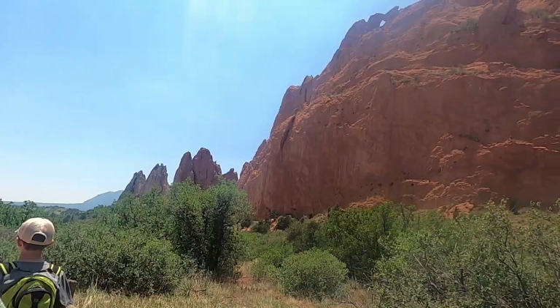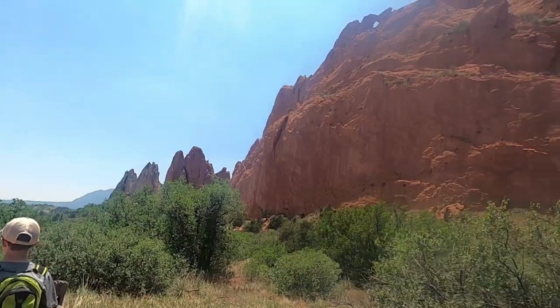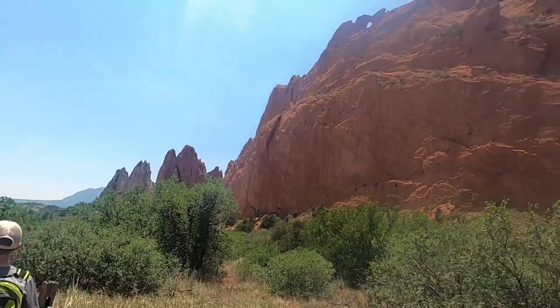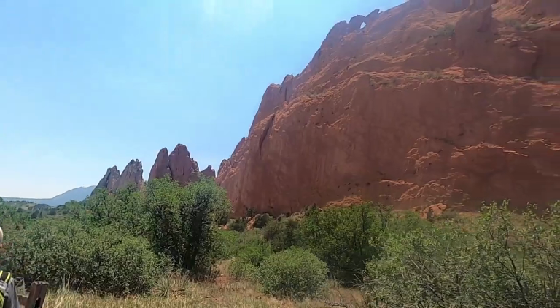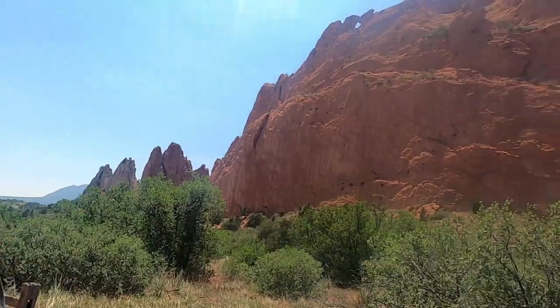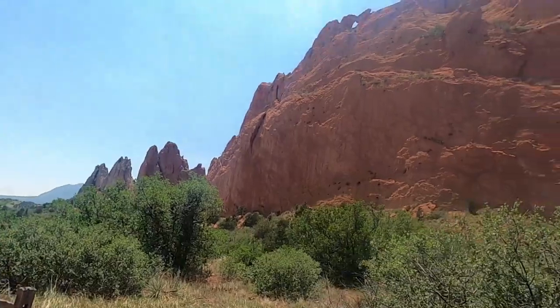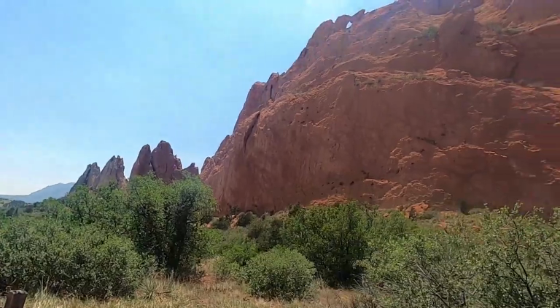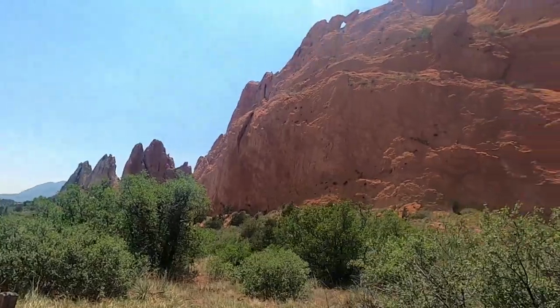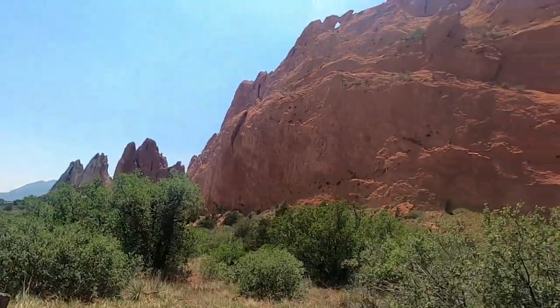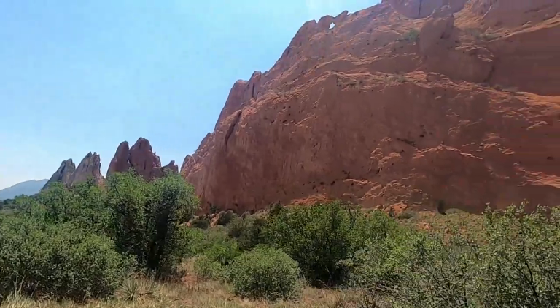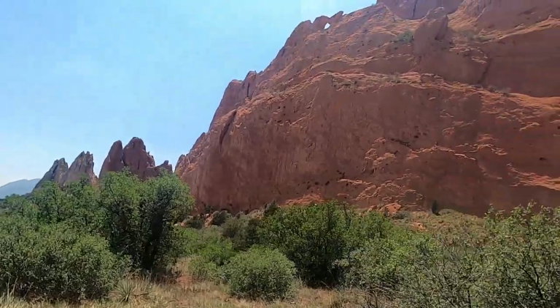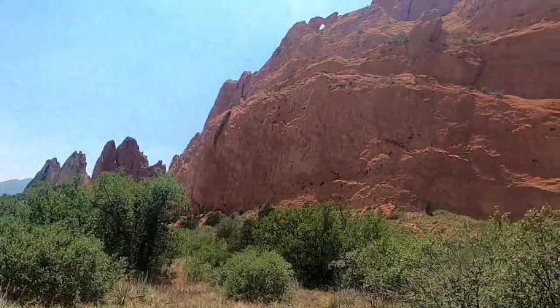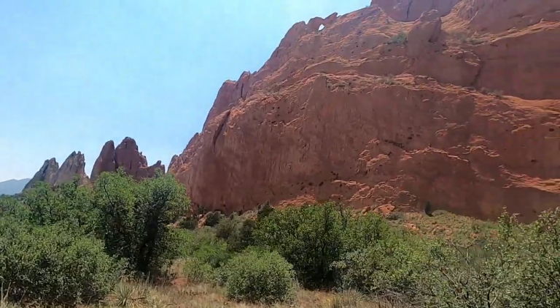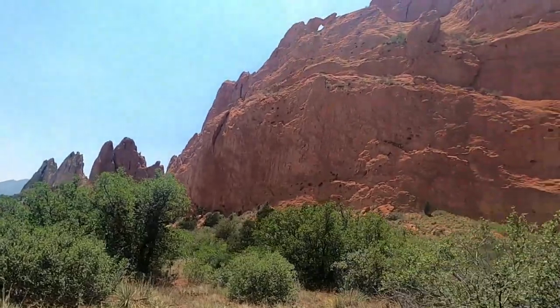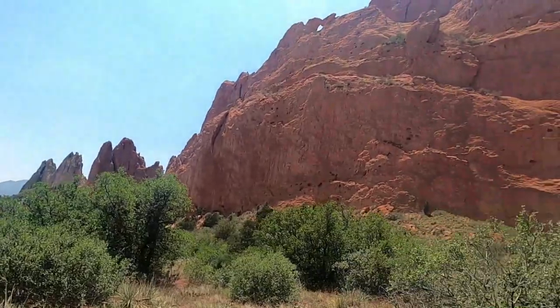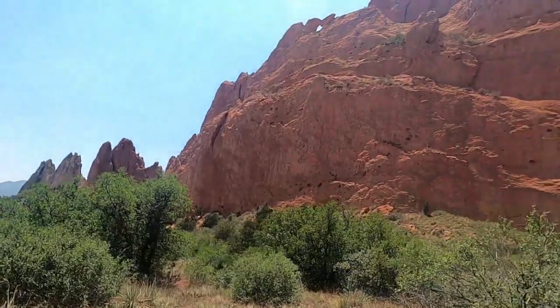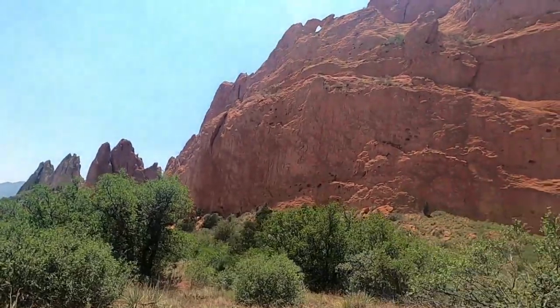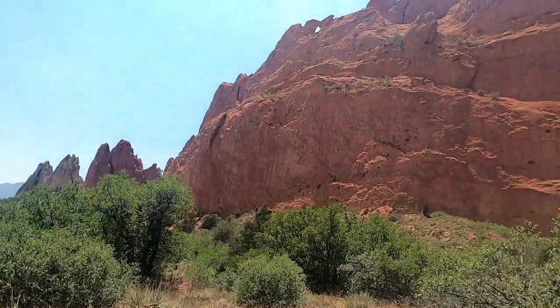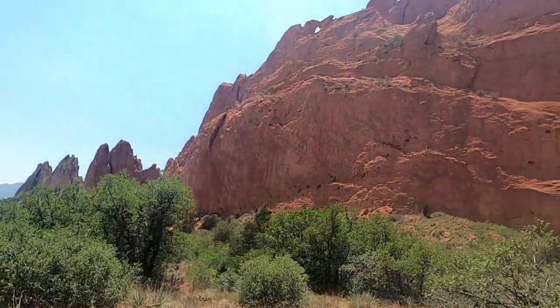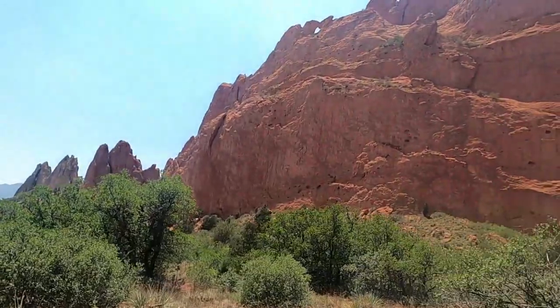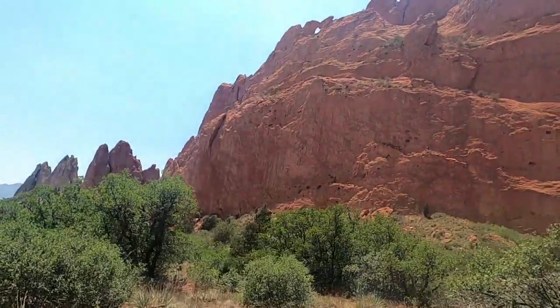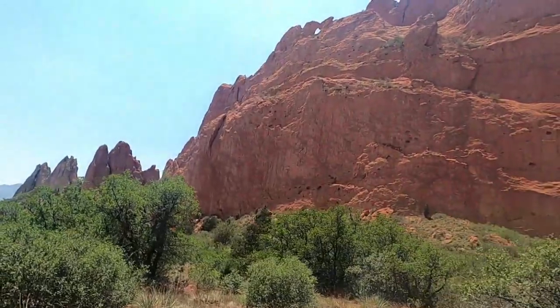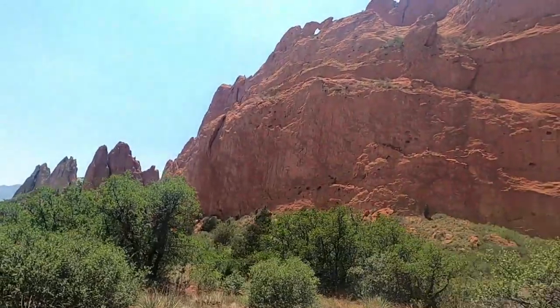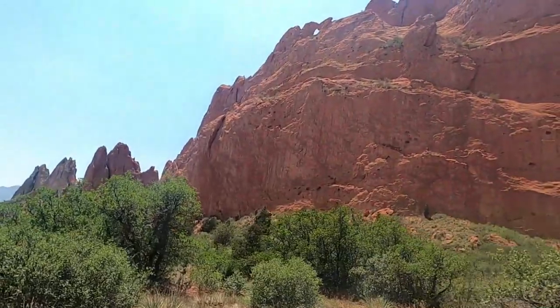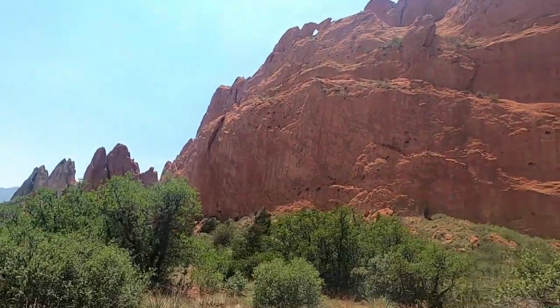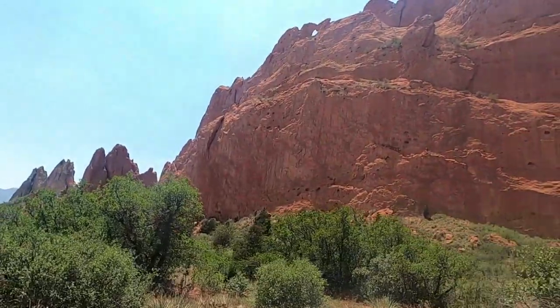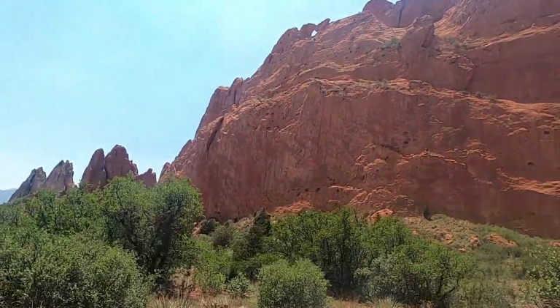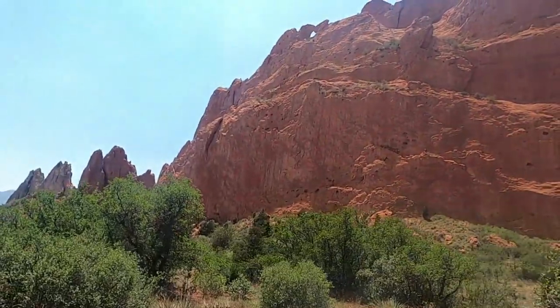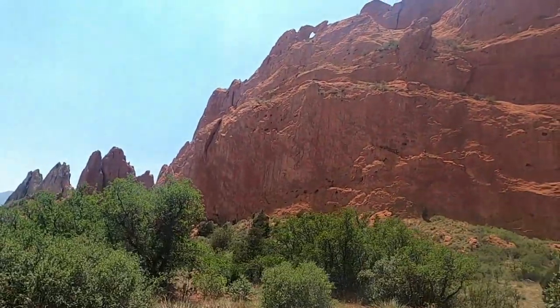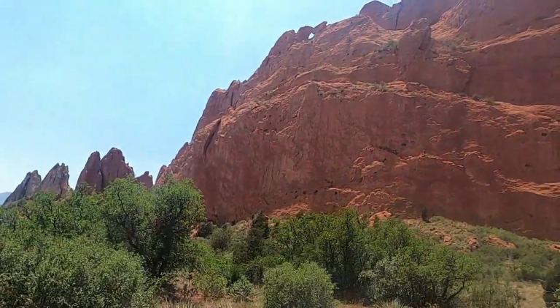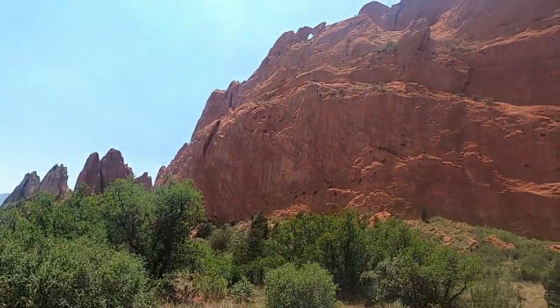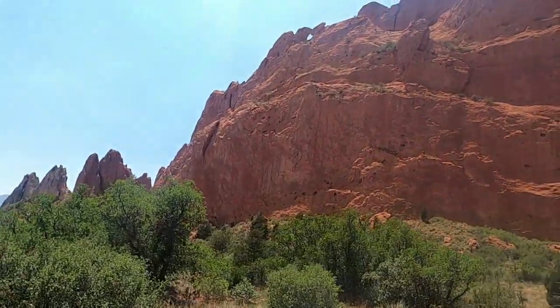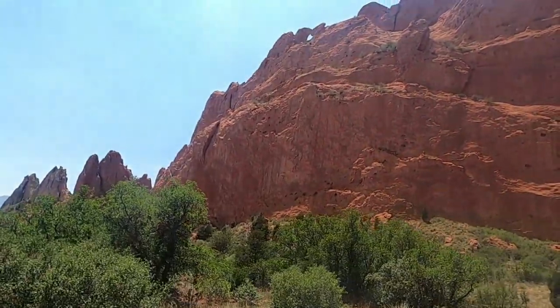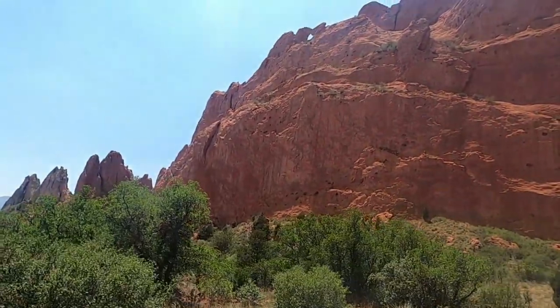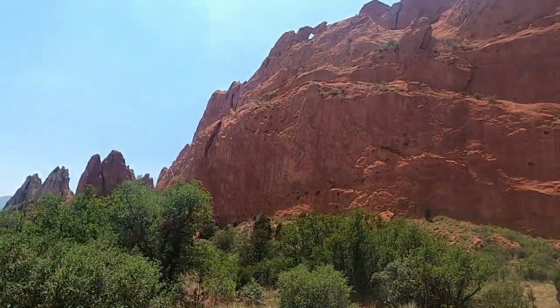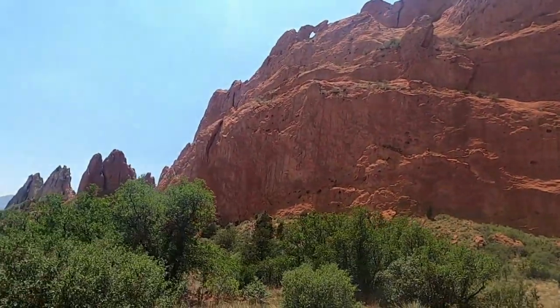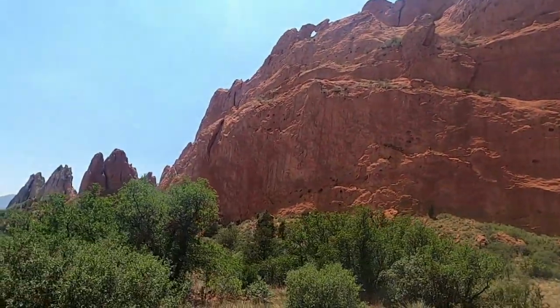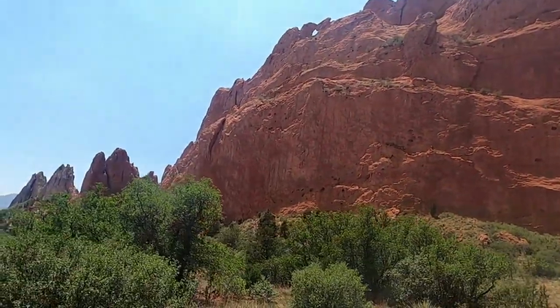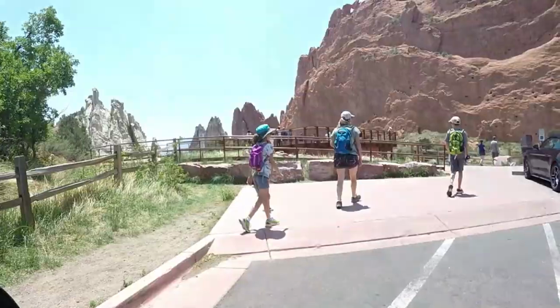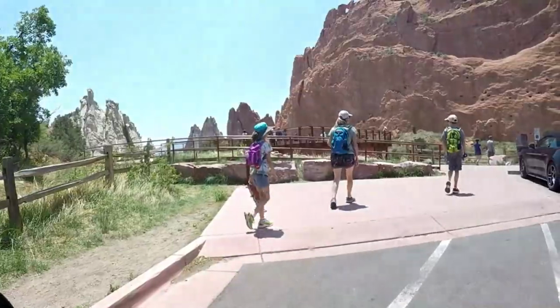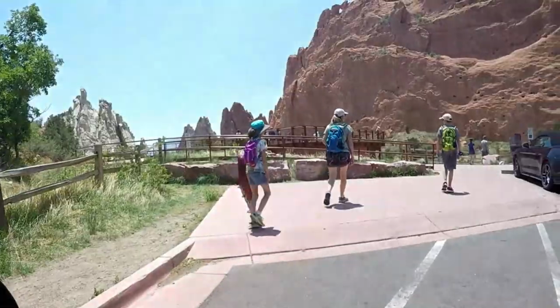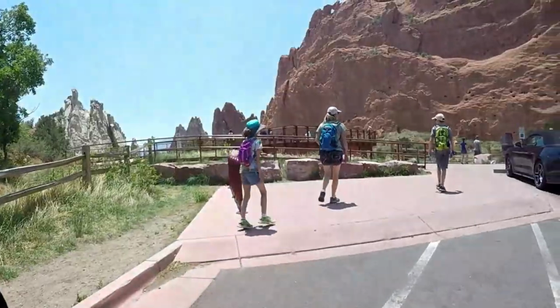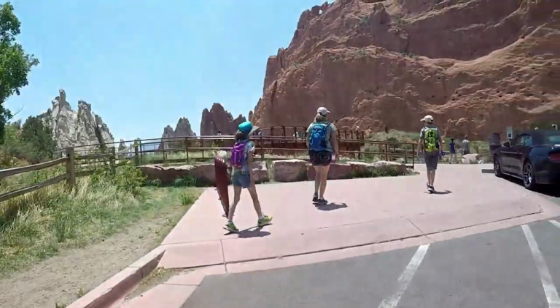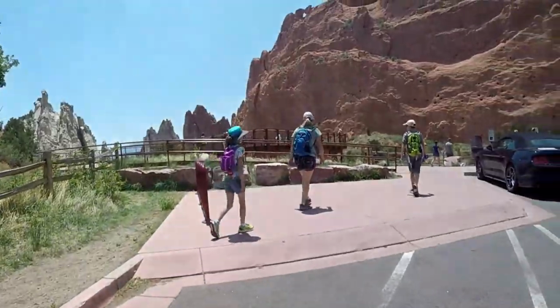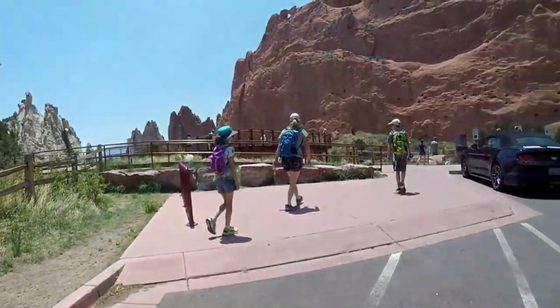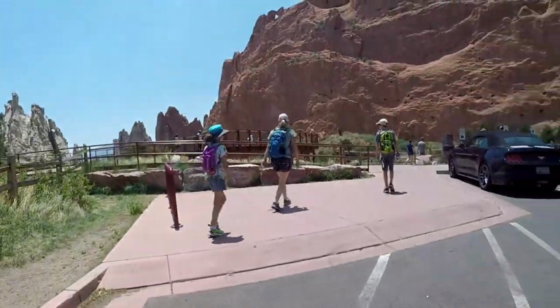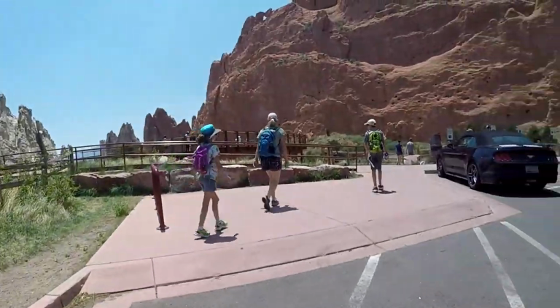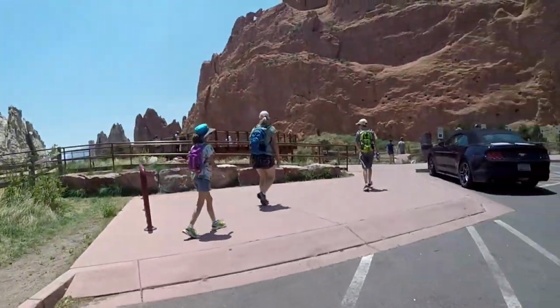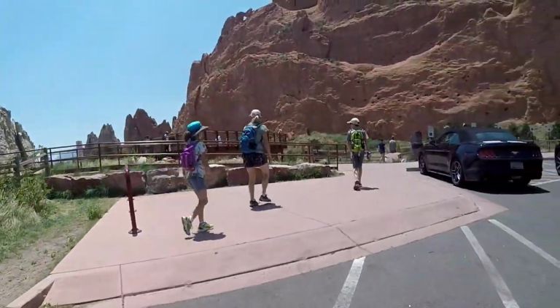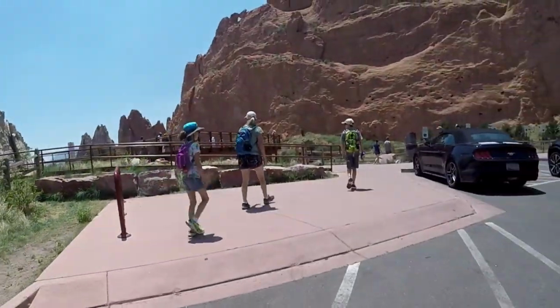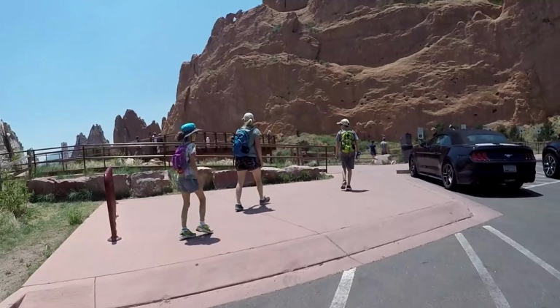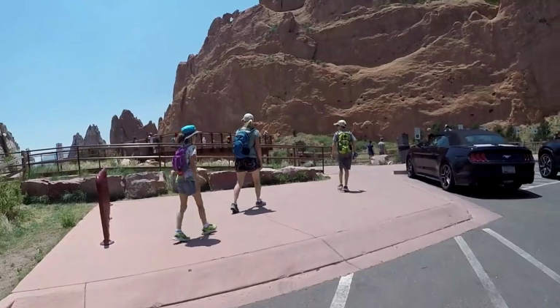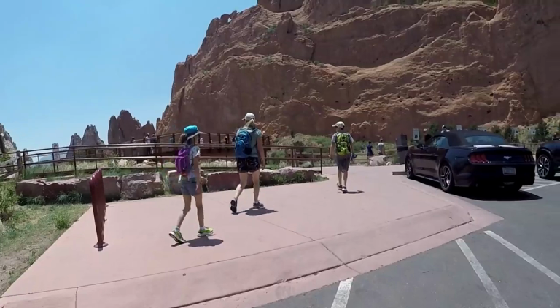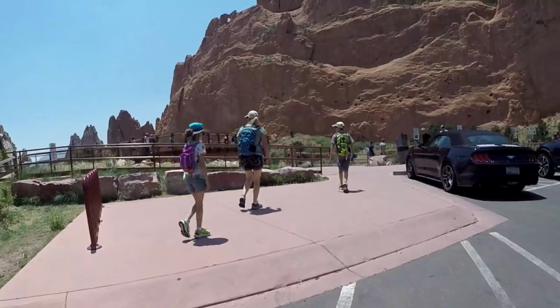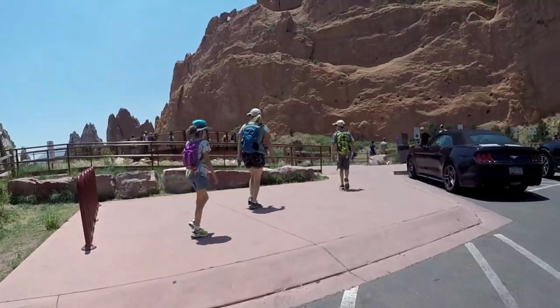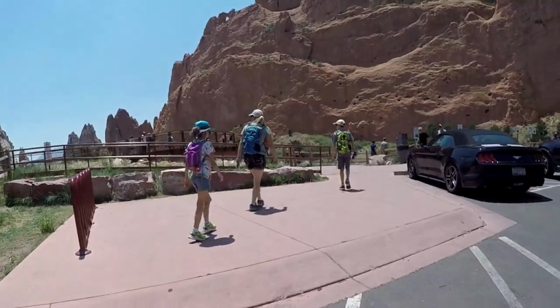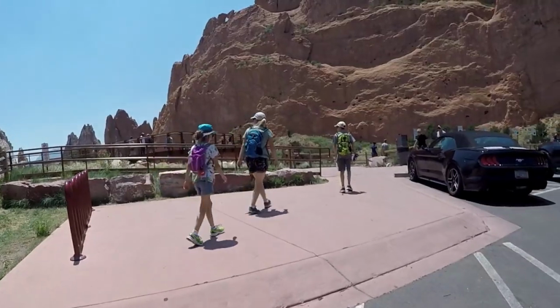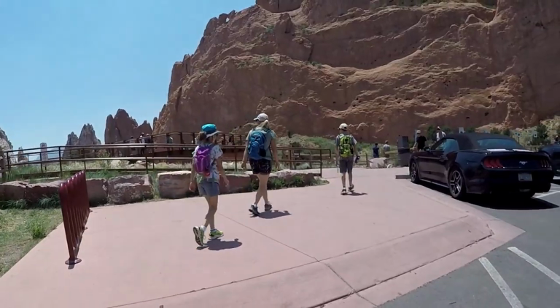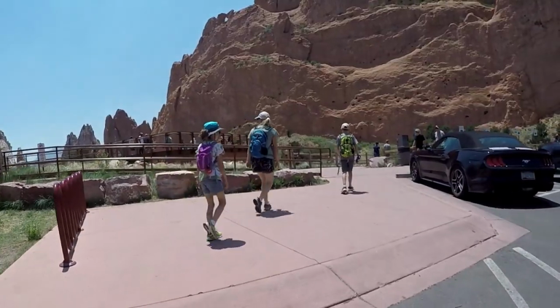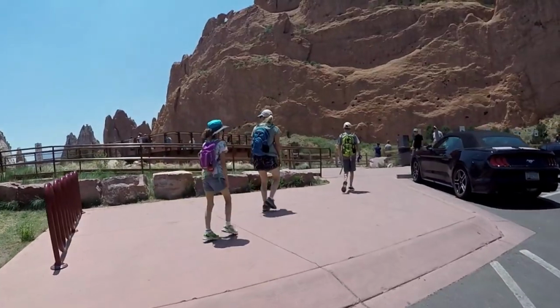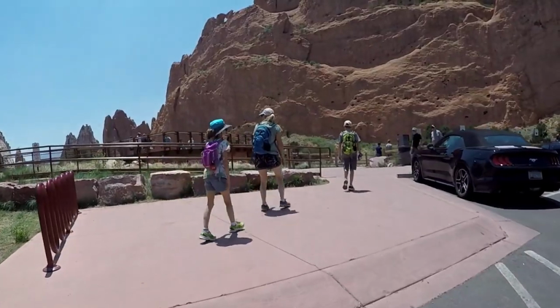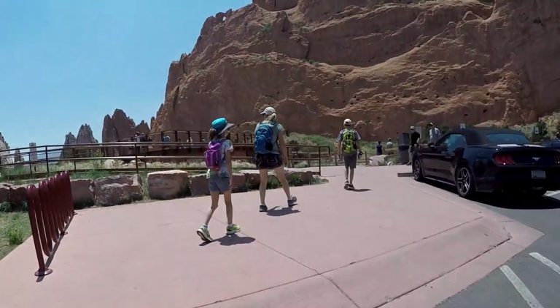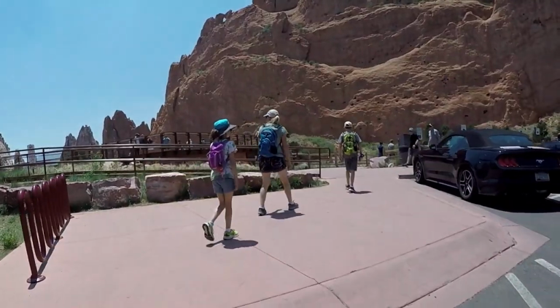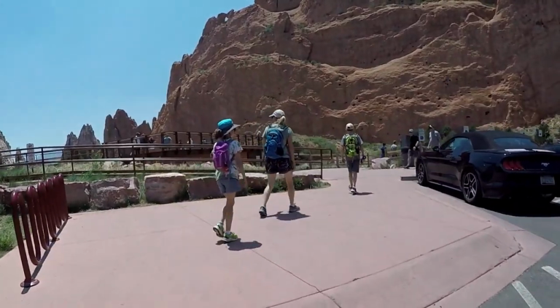Come on a journey with us to Garden of the Gods Park. We're excited to show you what to expect, how to plan for your trip, and a little bit about the history of the park. Let's get started.